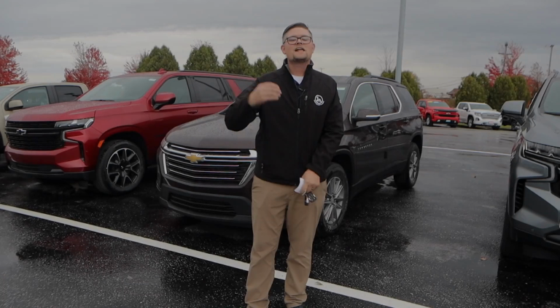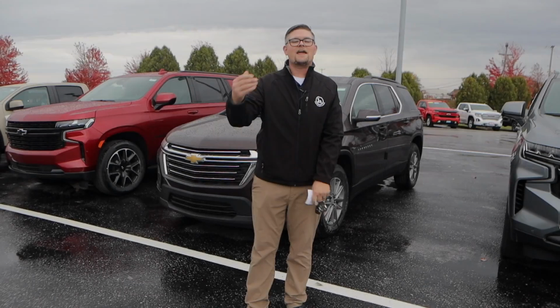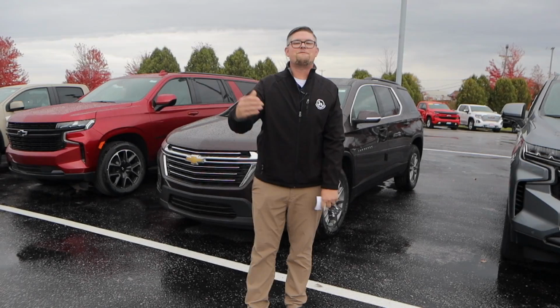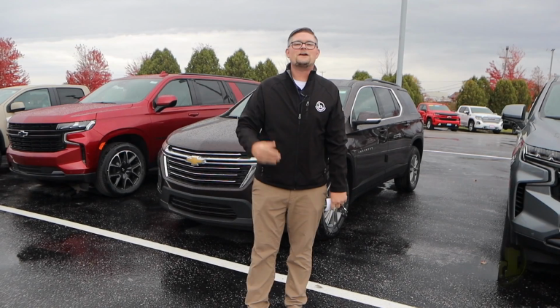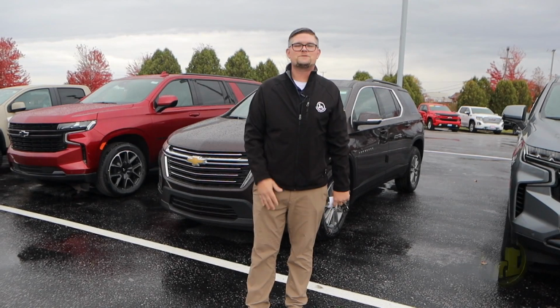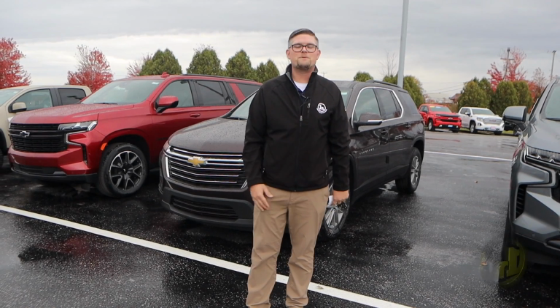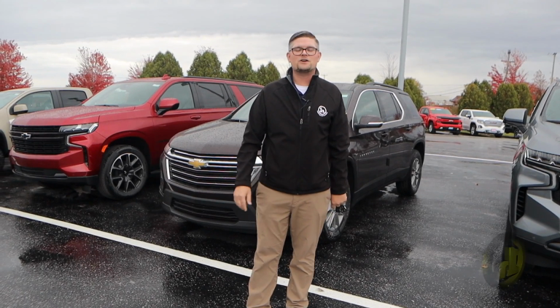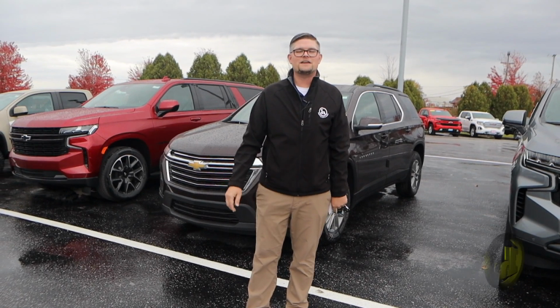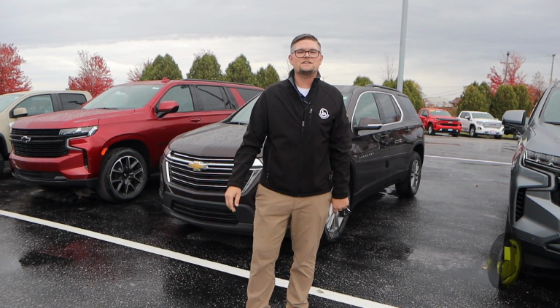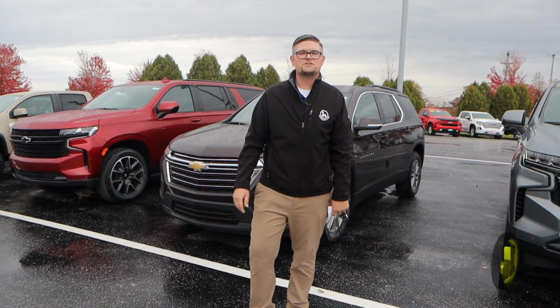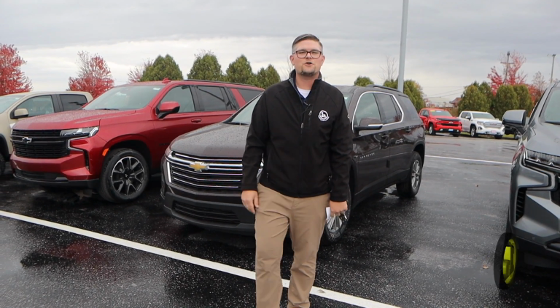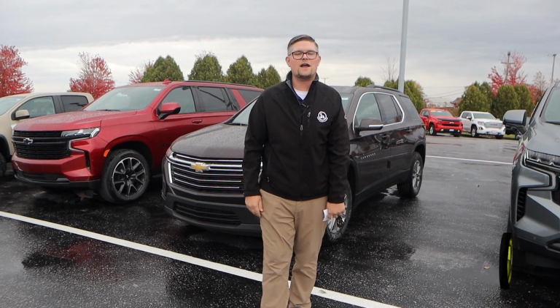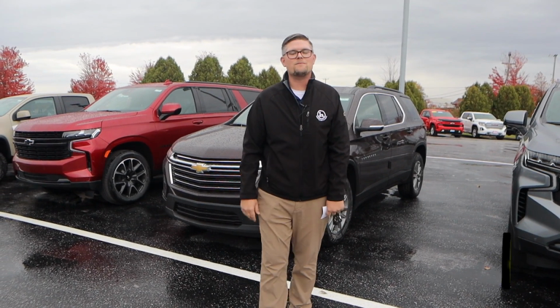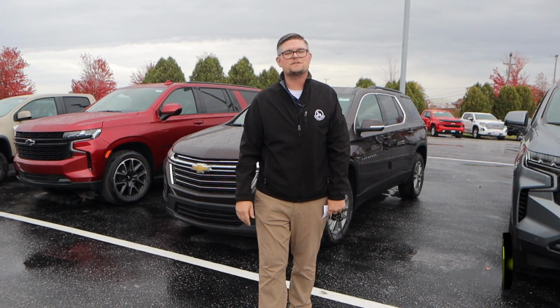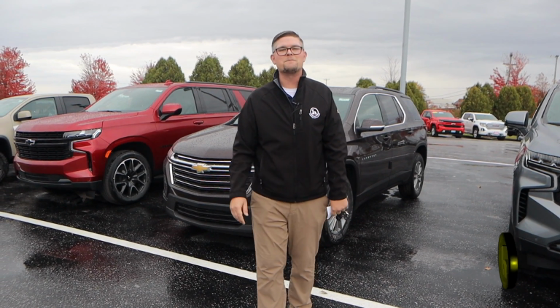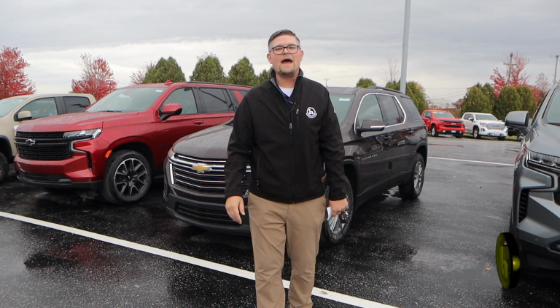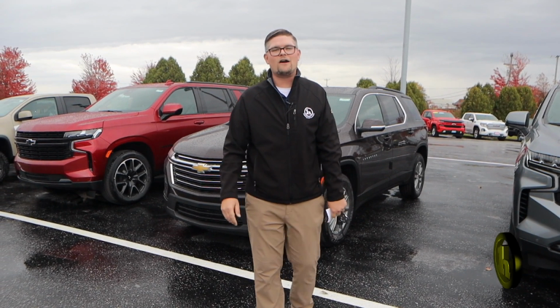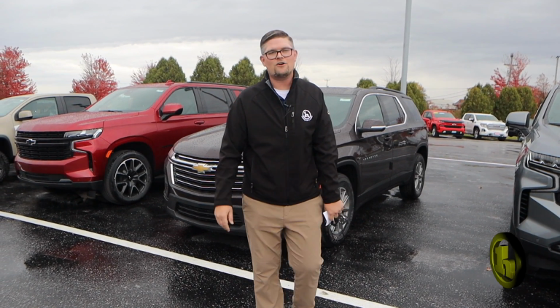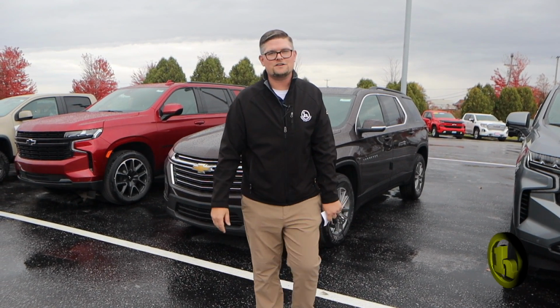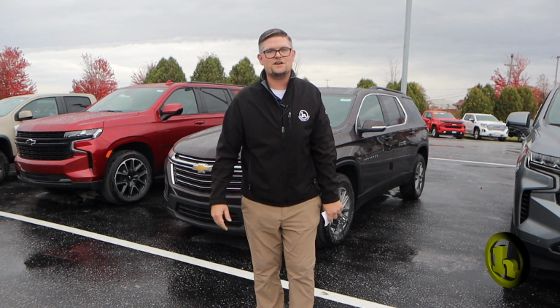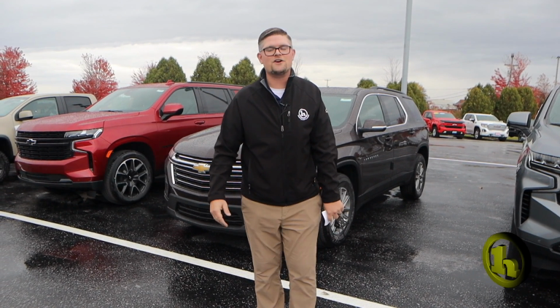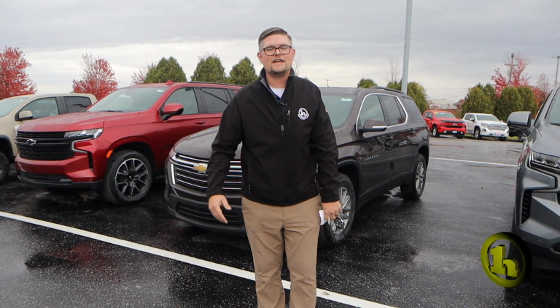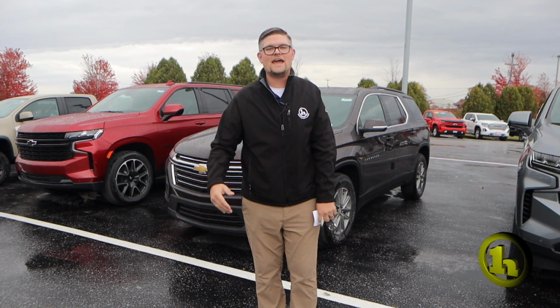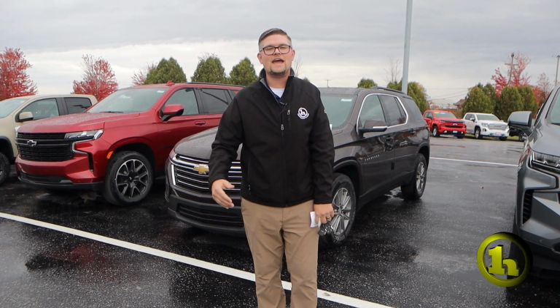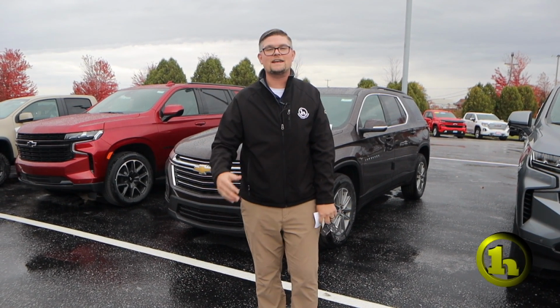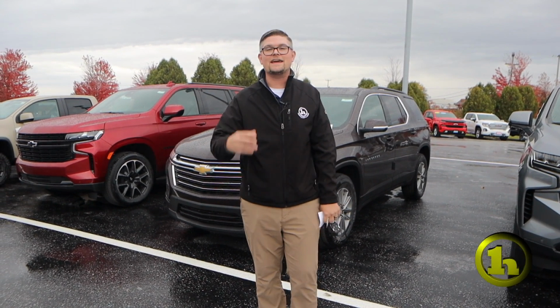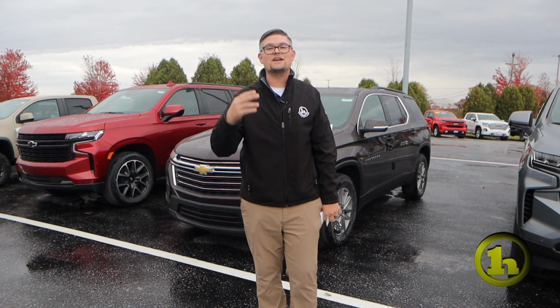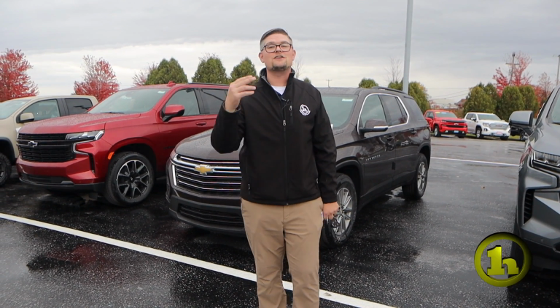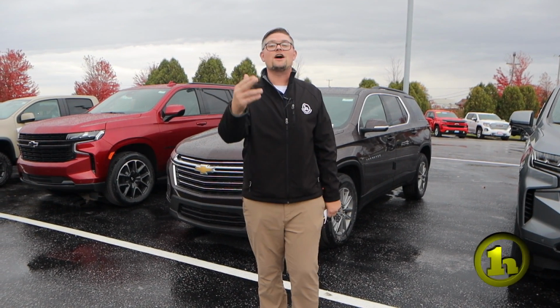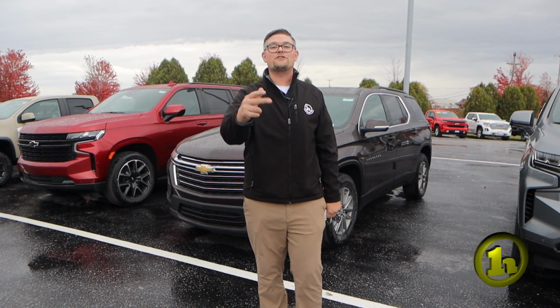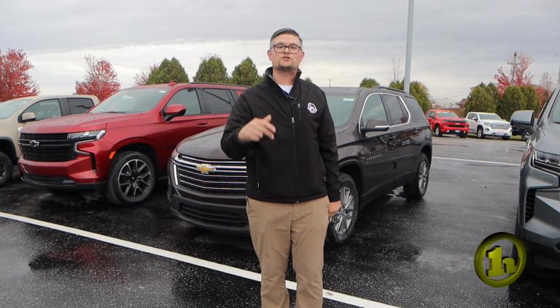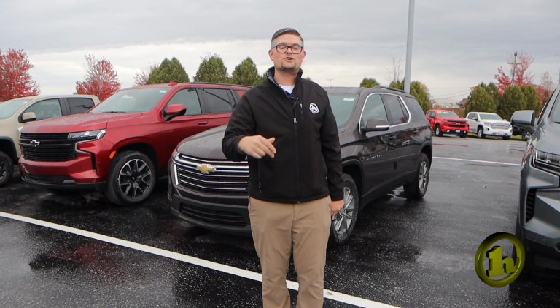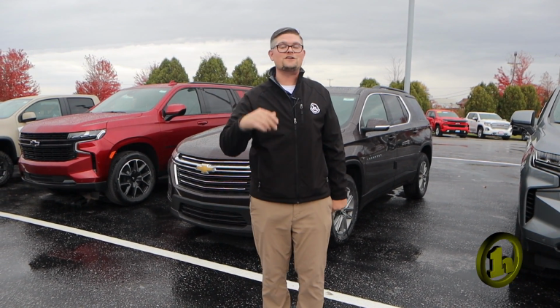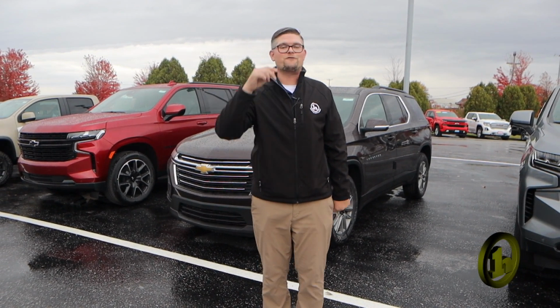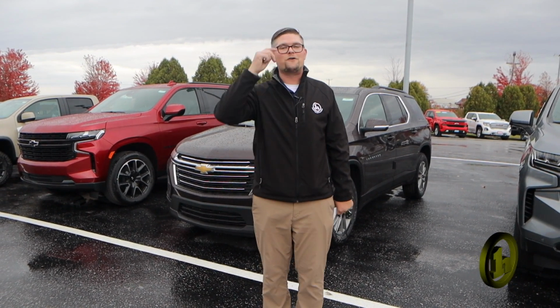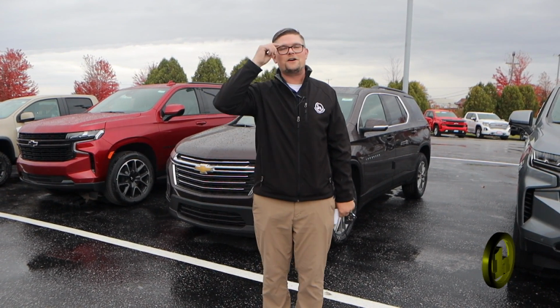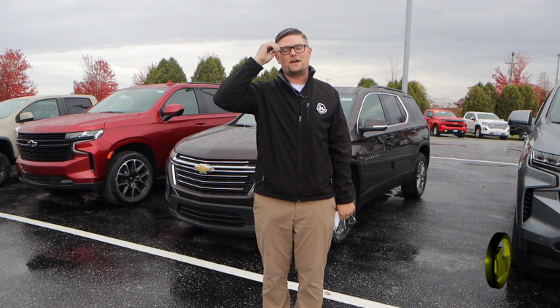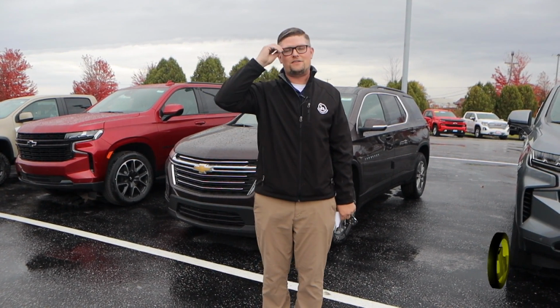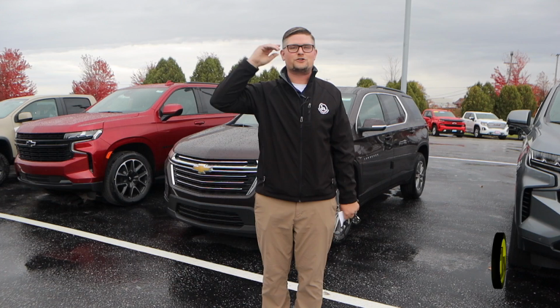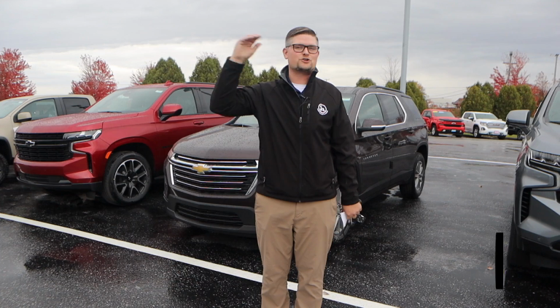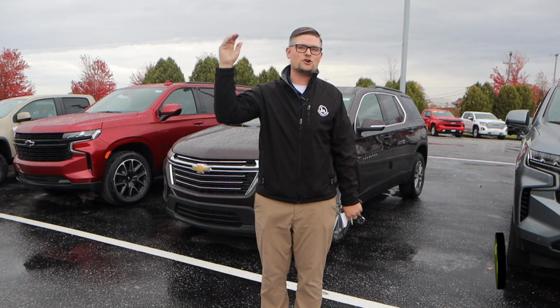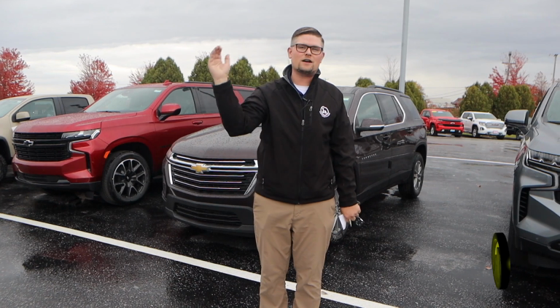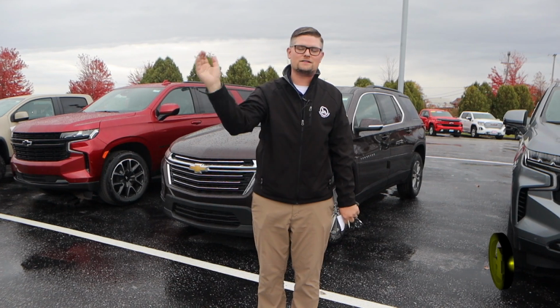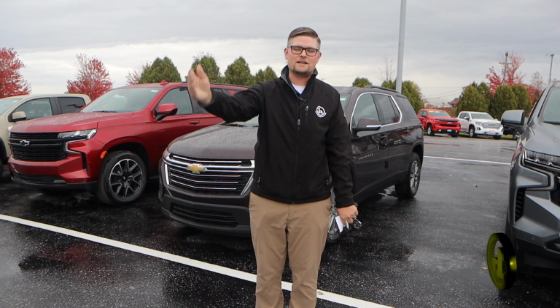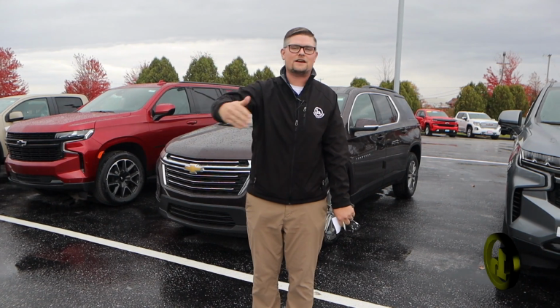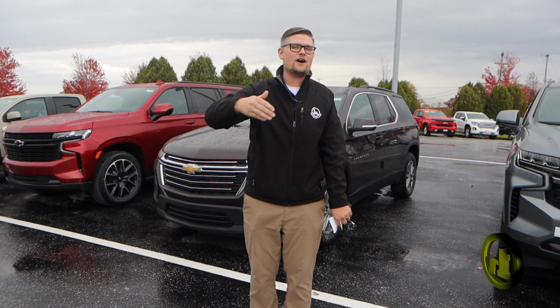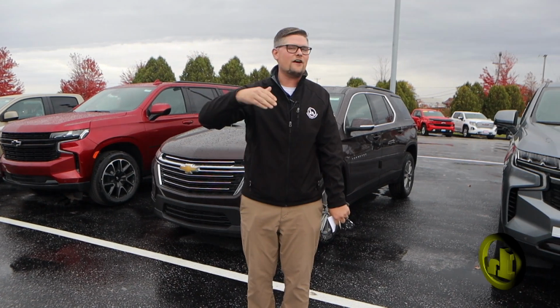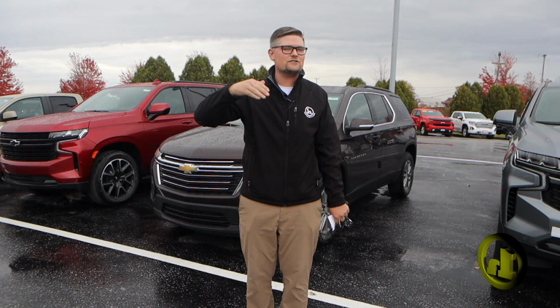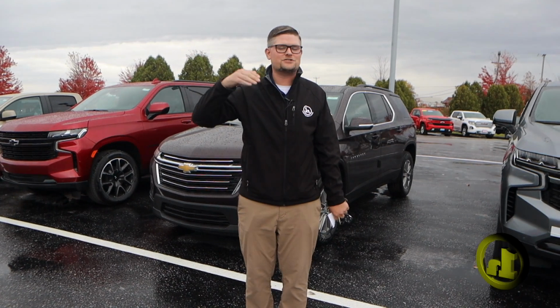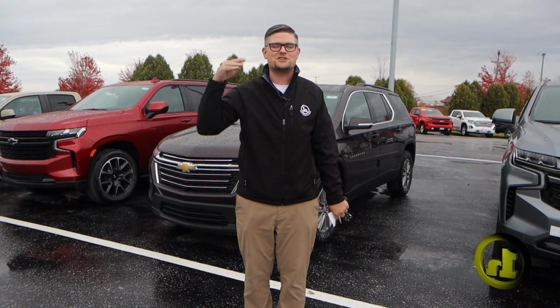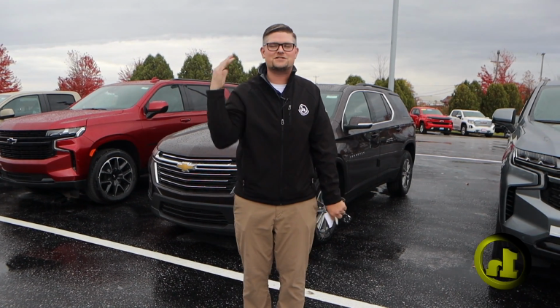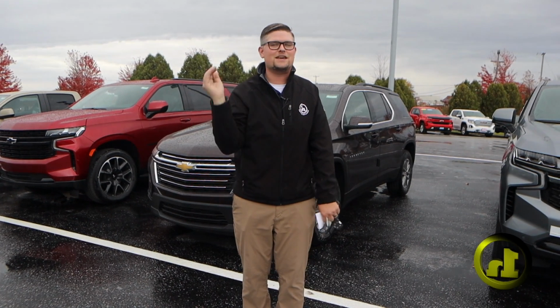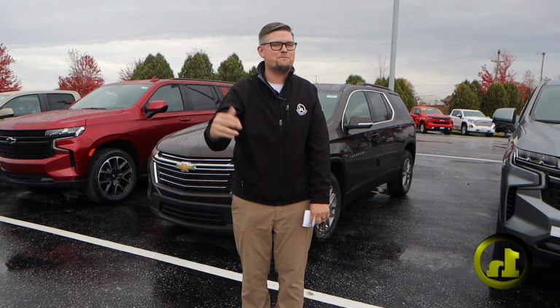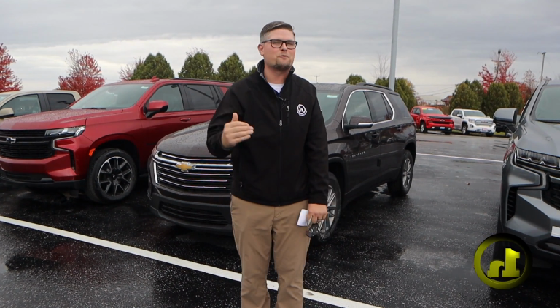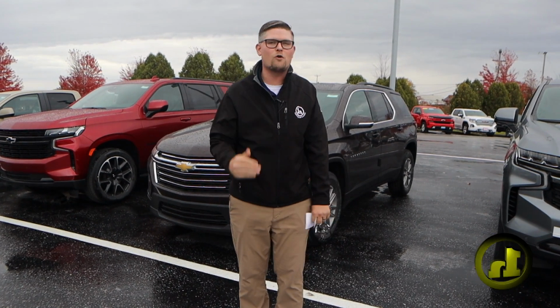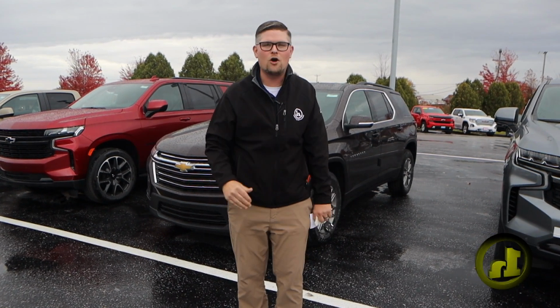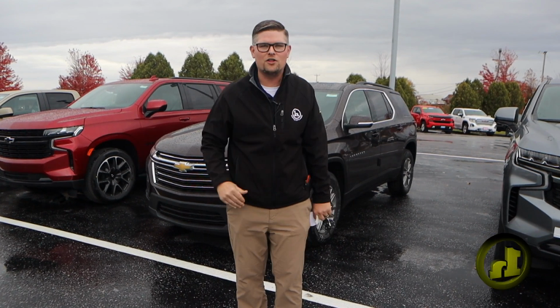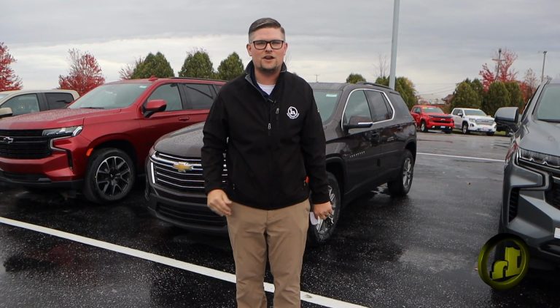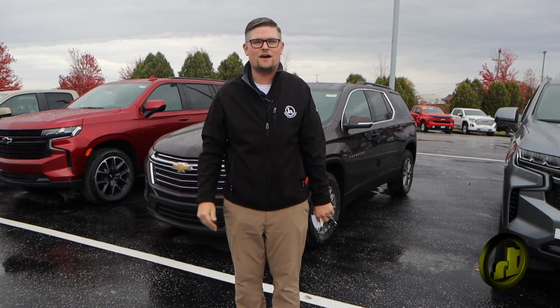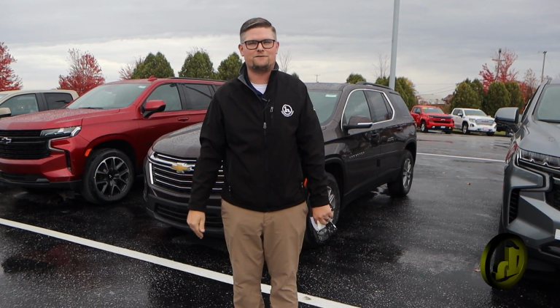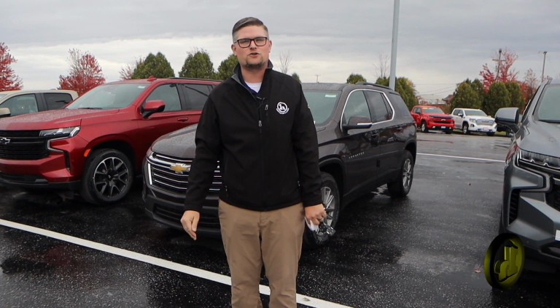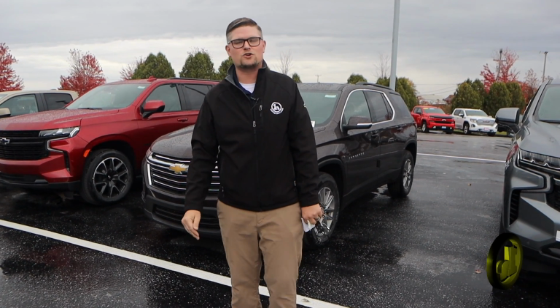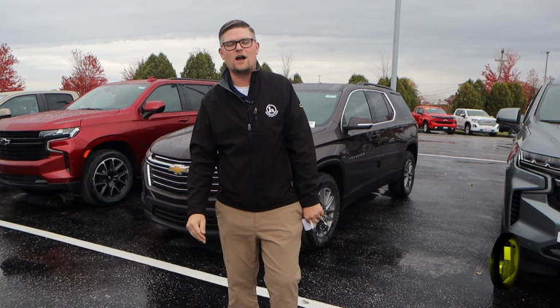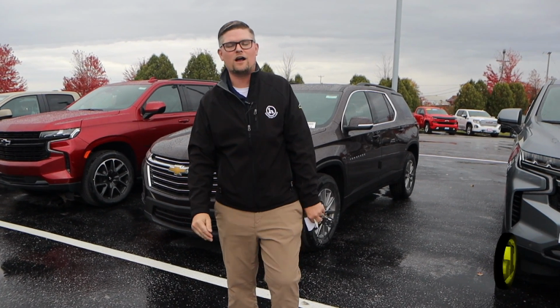Hey, Facebook and Instagram, it's Matt Artis here again. I got another treat for you. The trucks and cars just keep rolling off the truck.